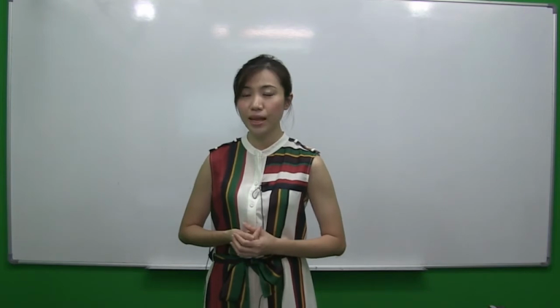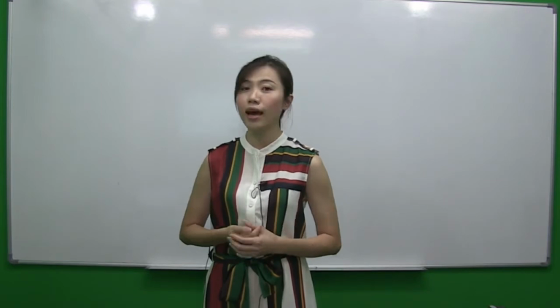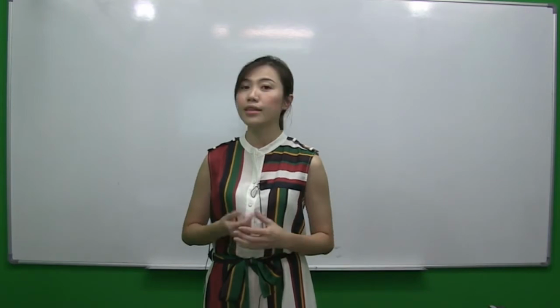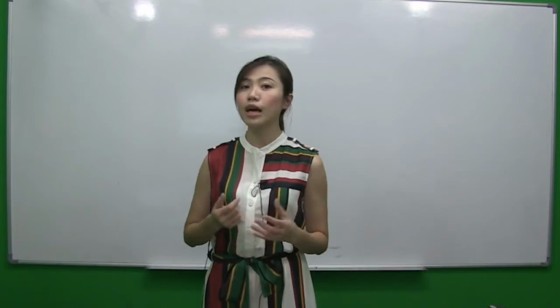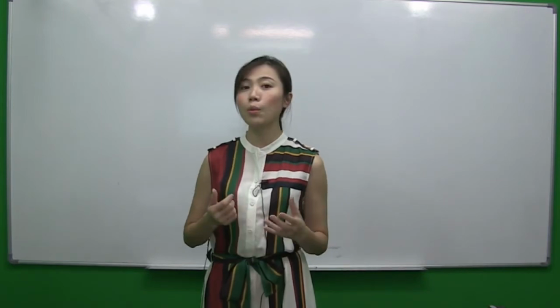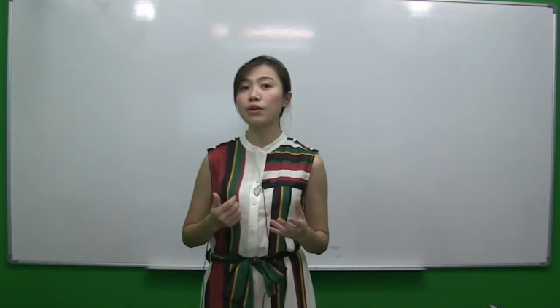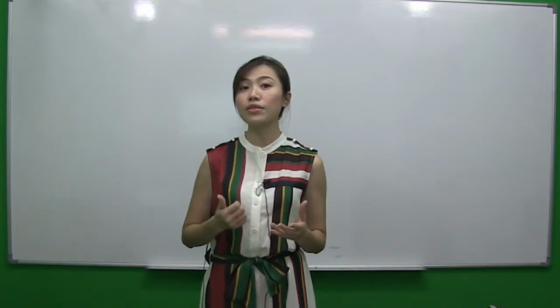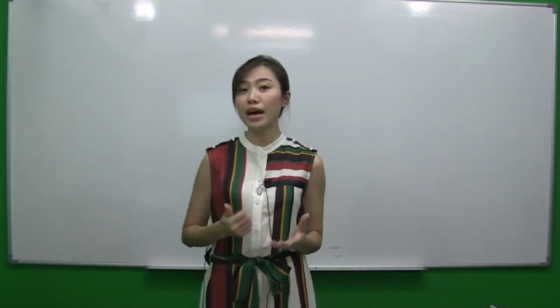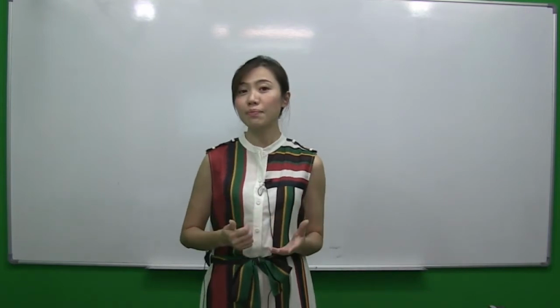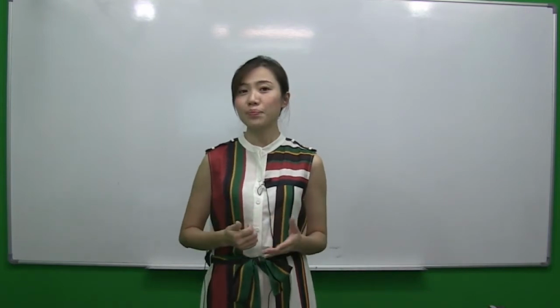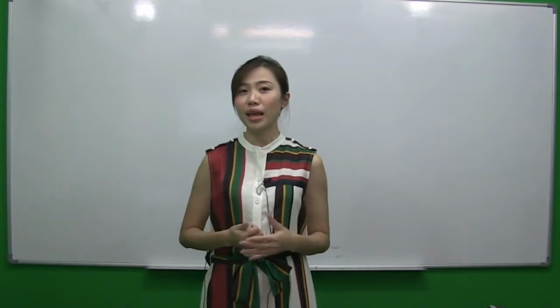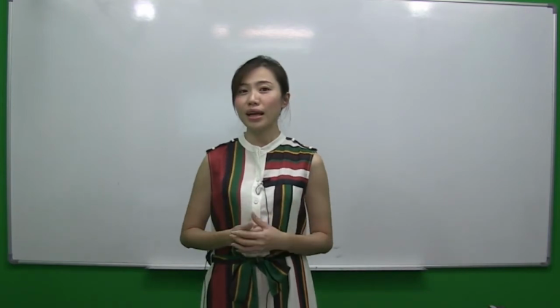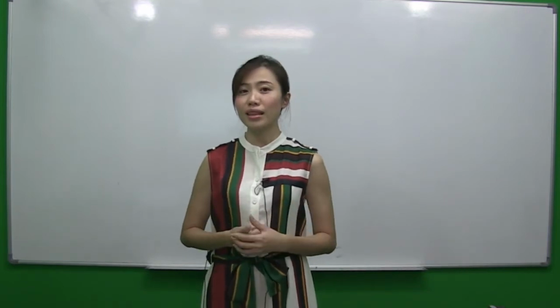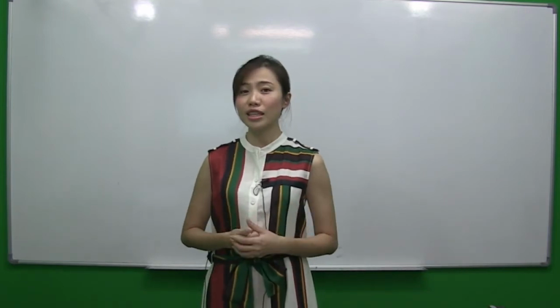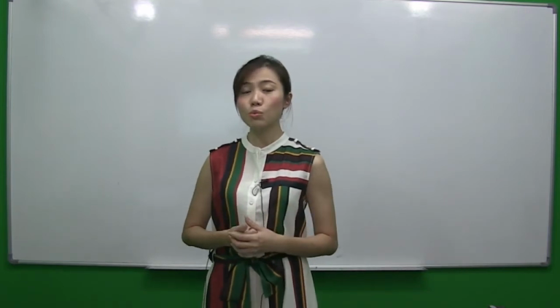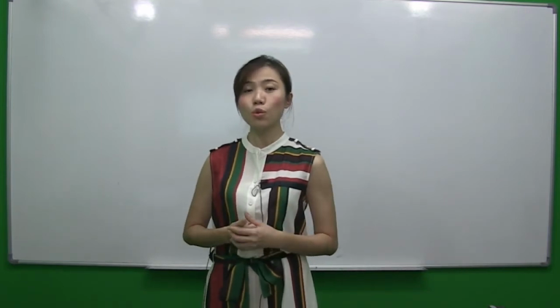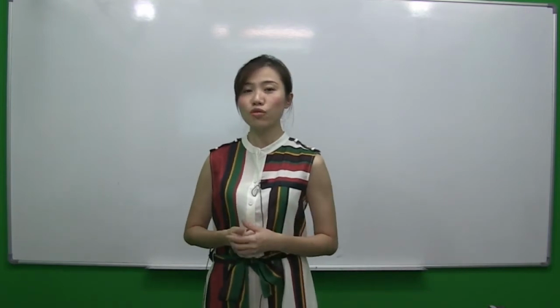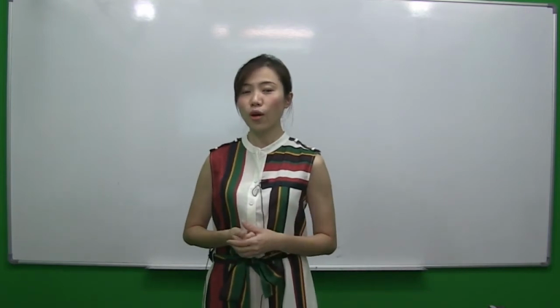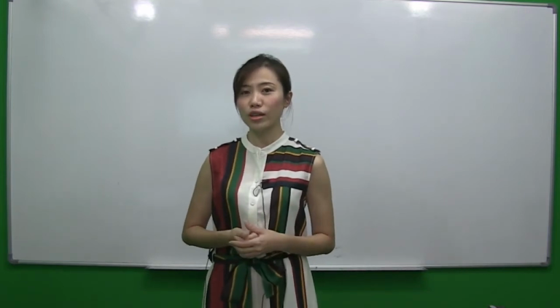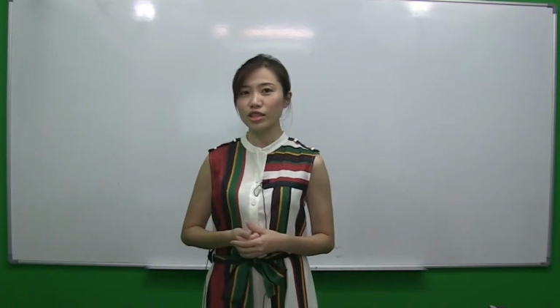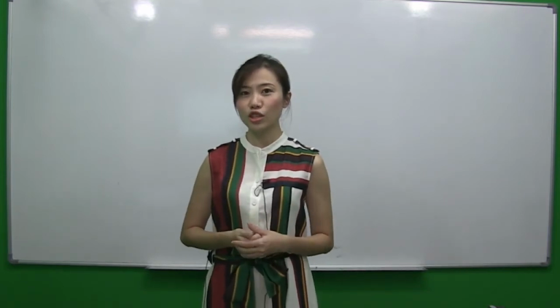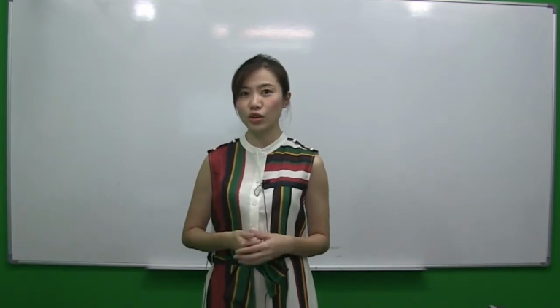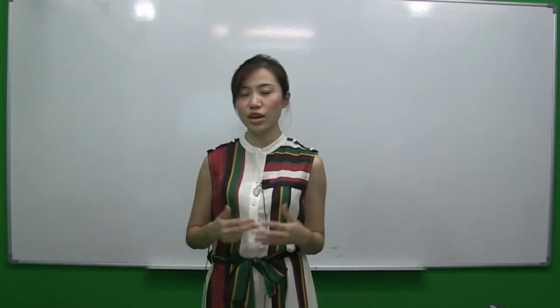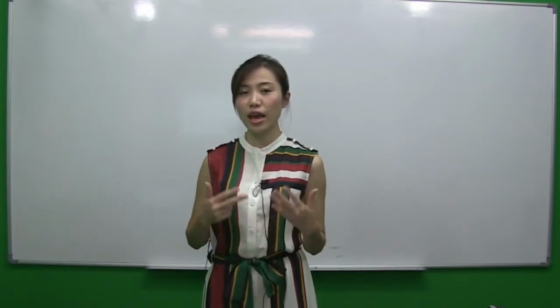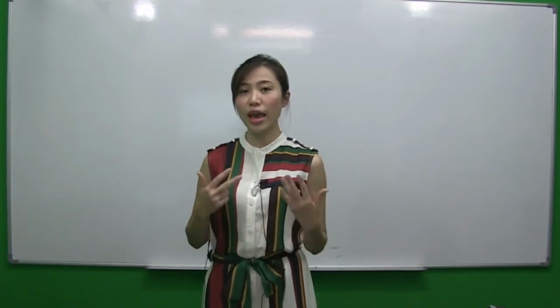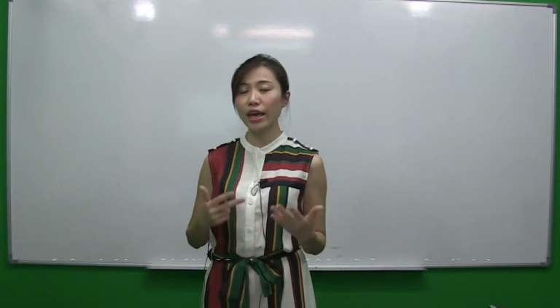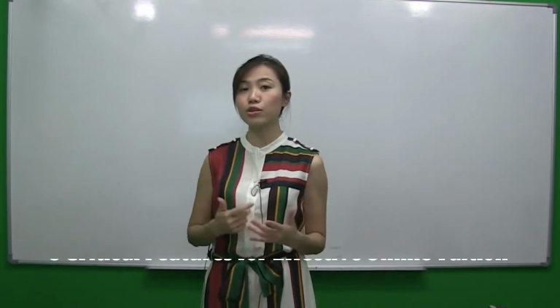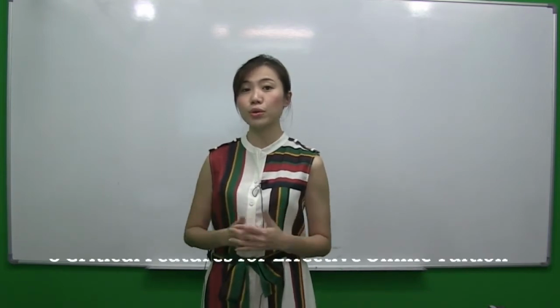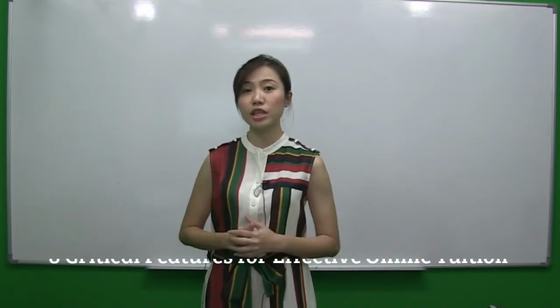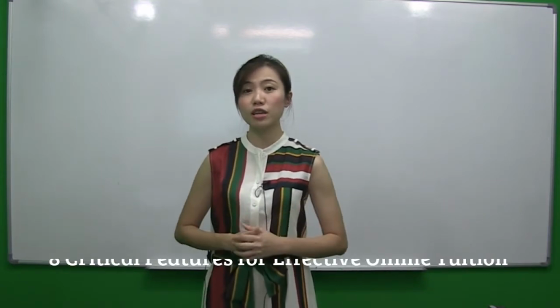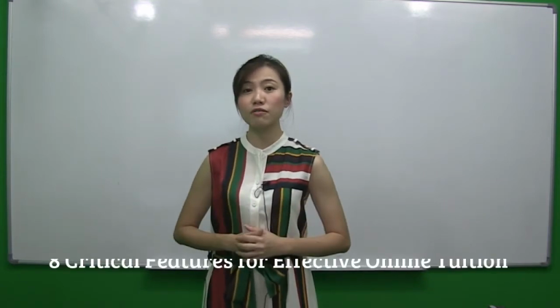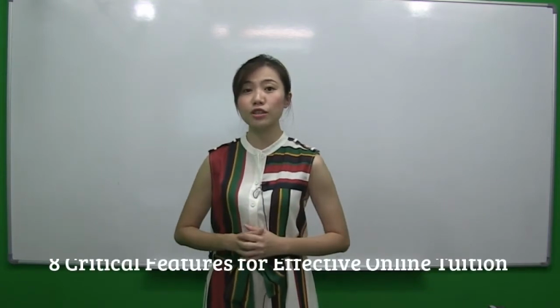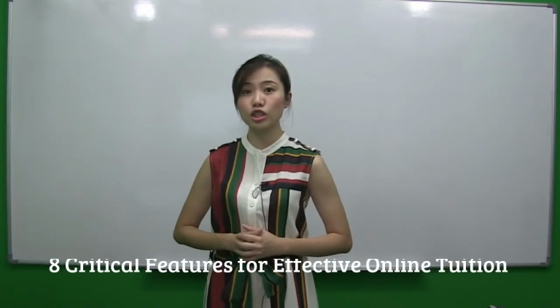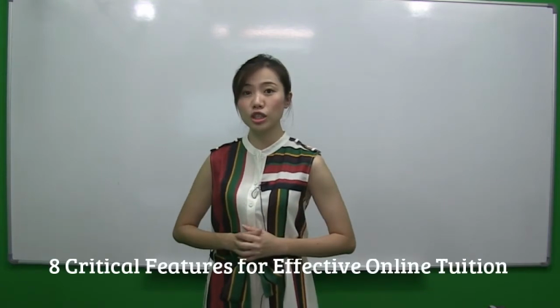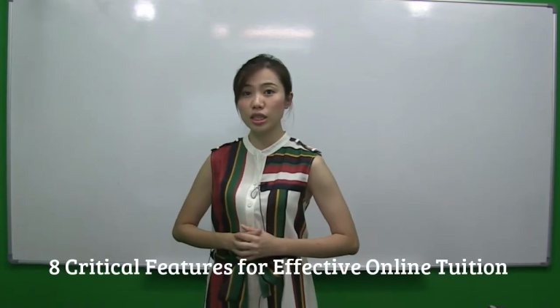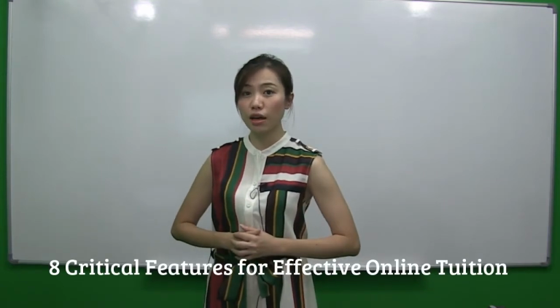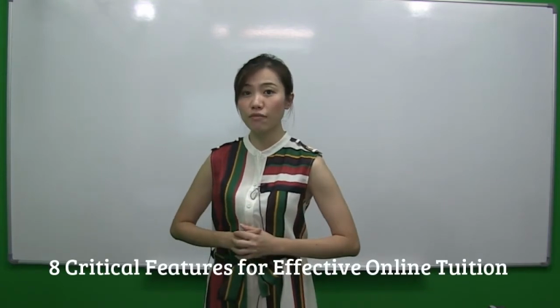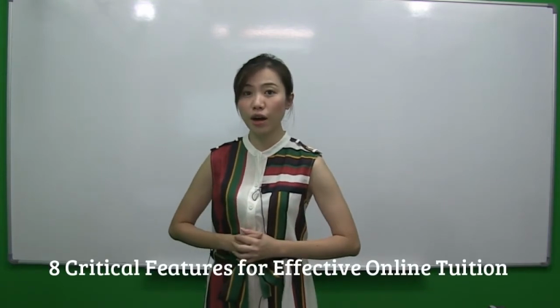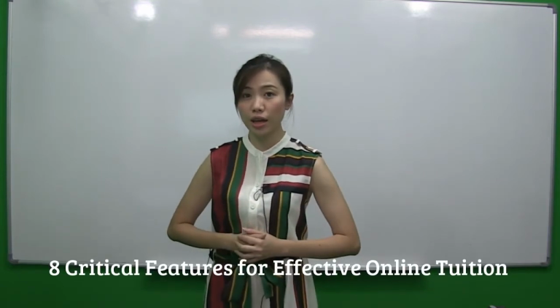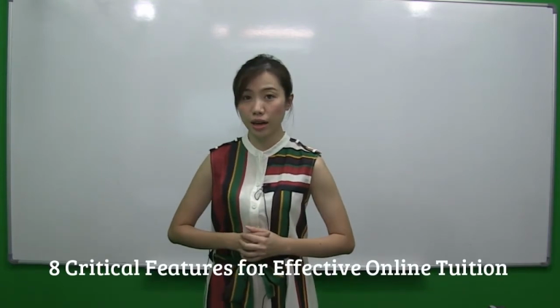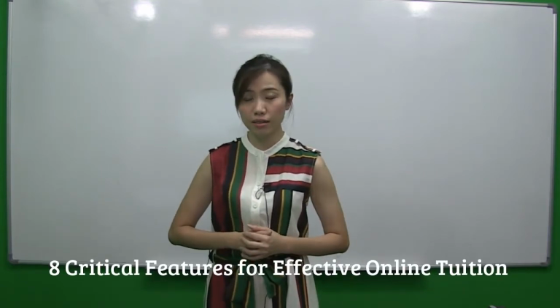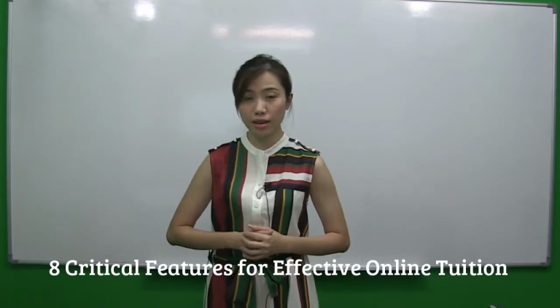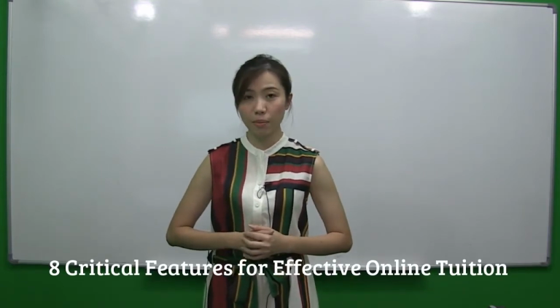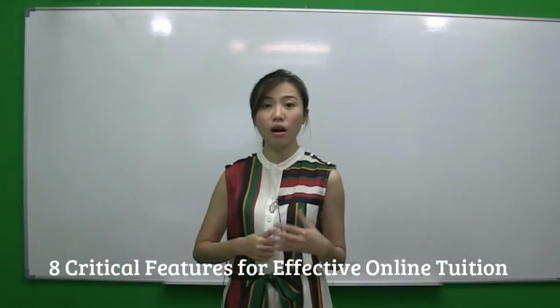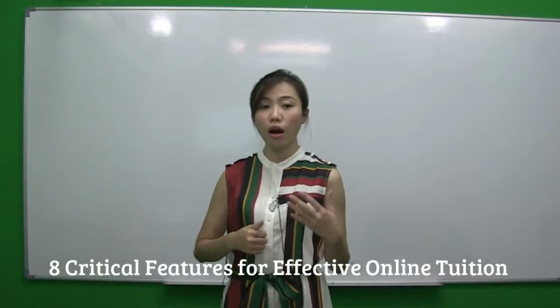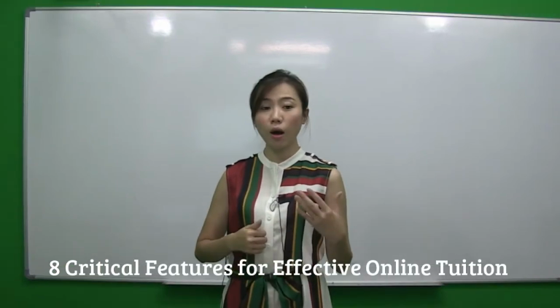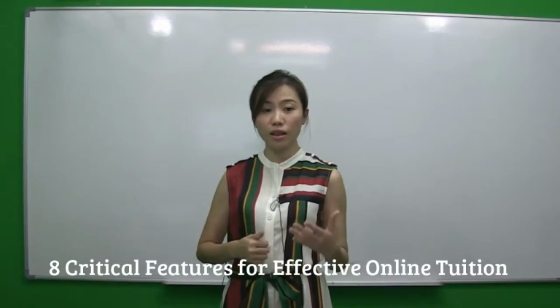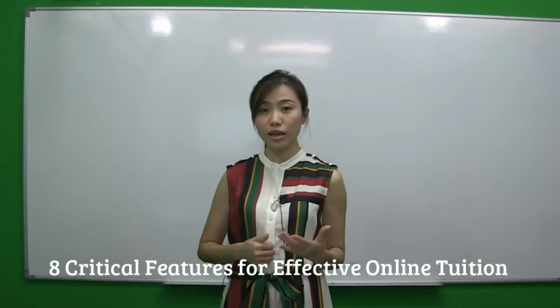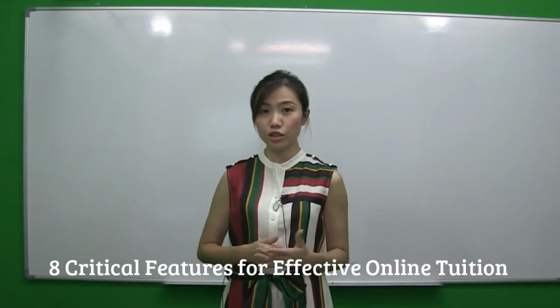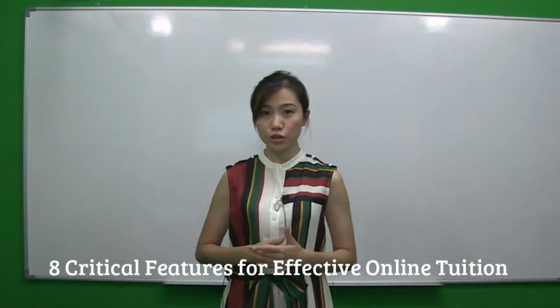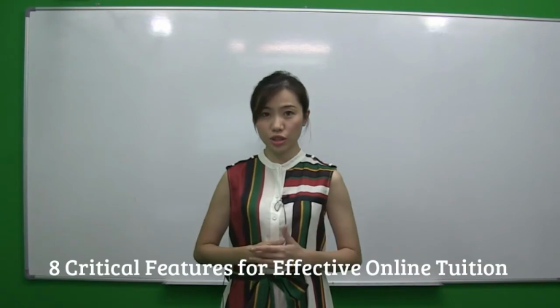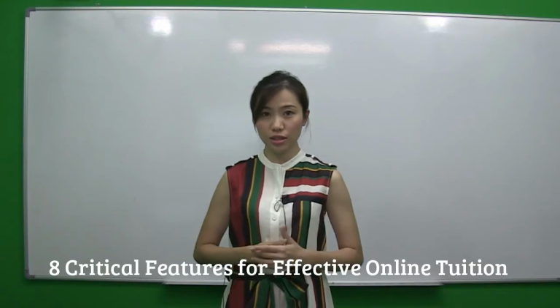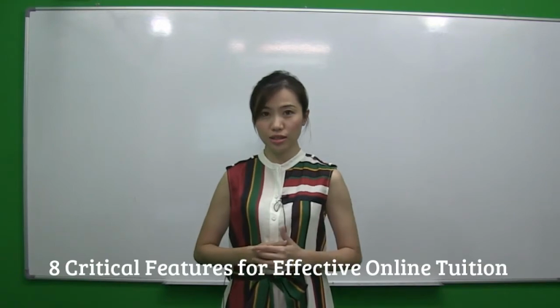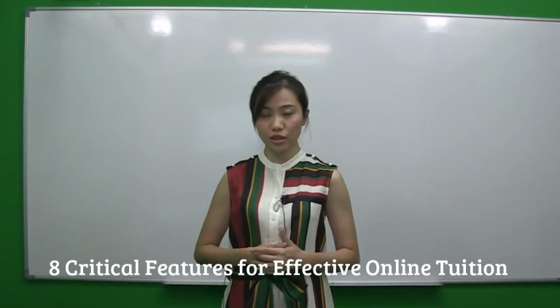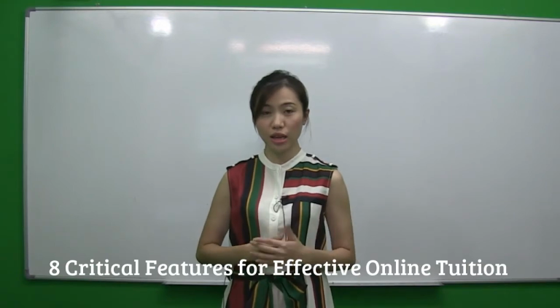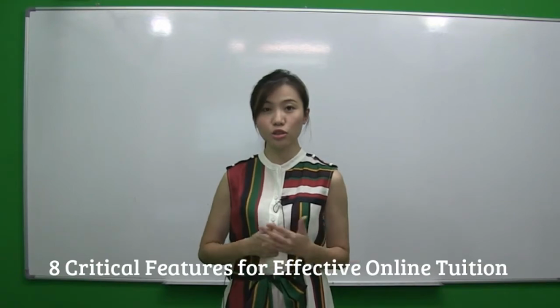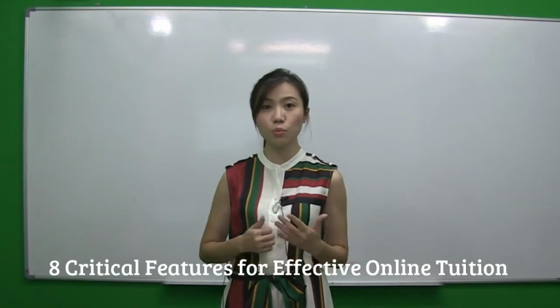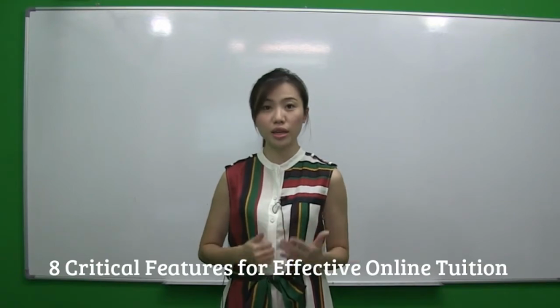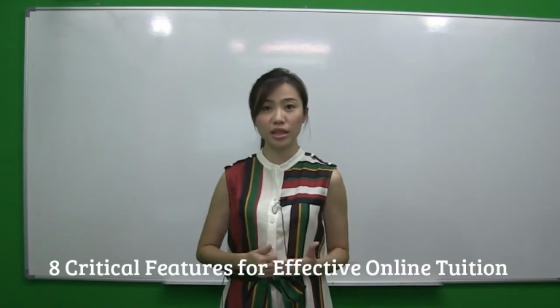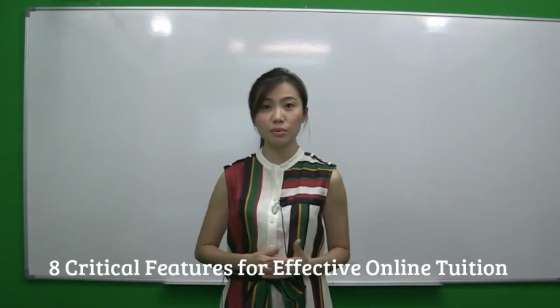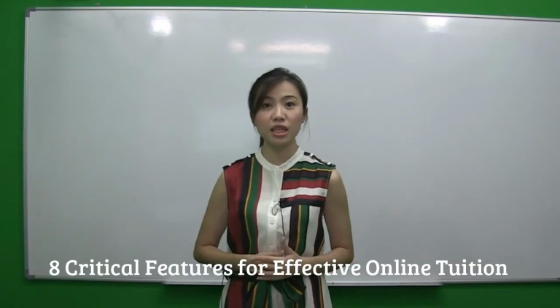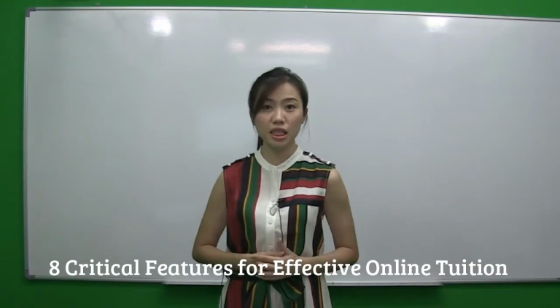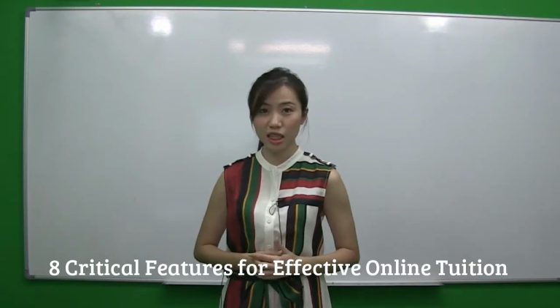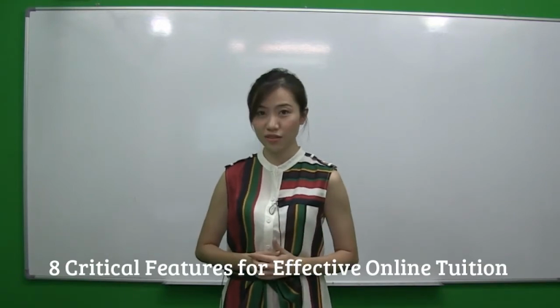With that, let's move on to the 8 critical features that I found out about online tuition and how to make them successful.